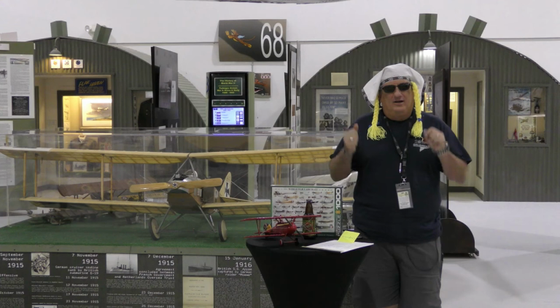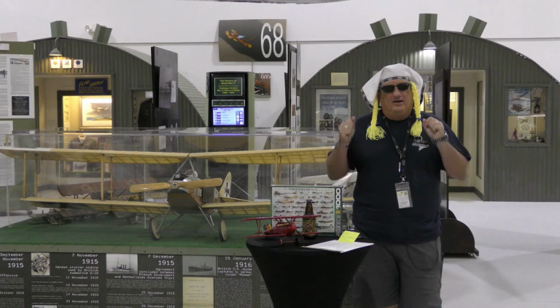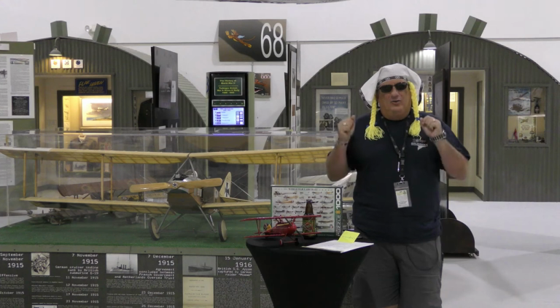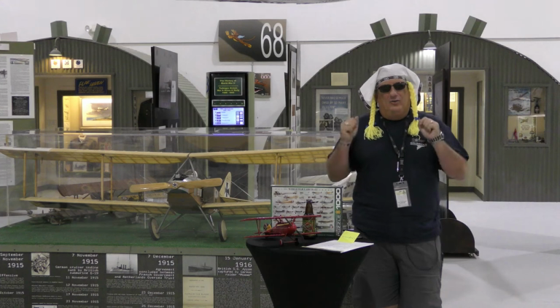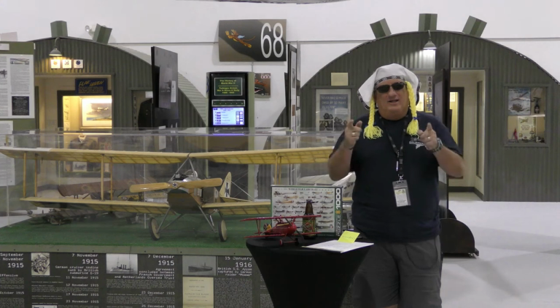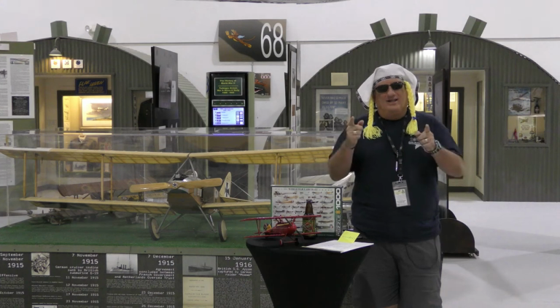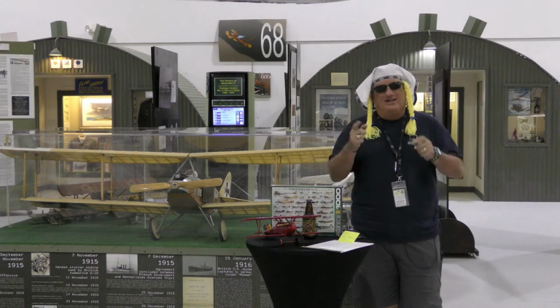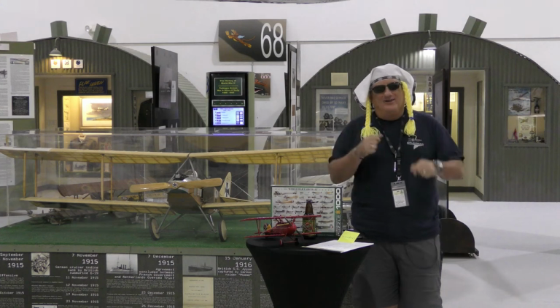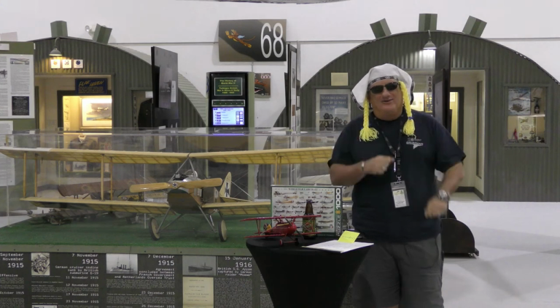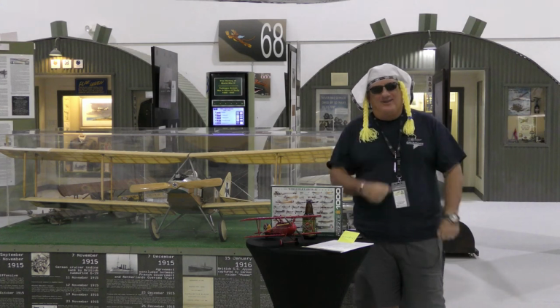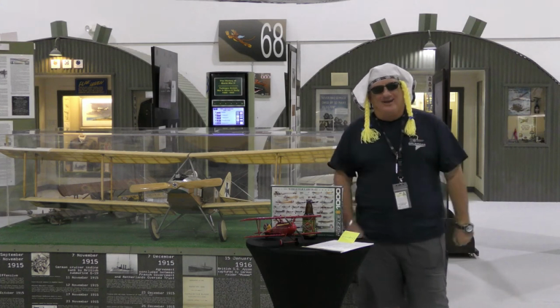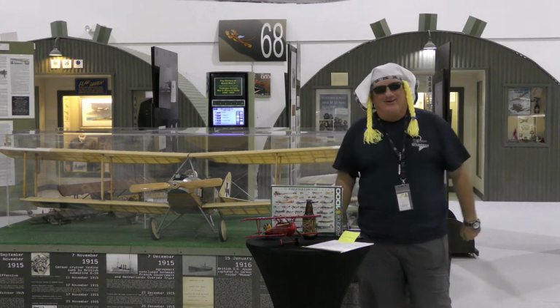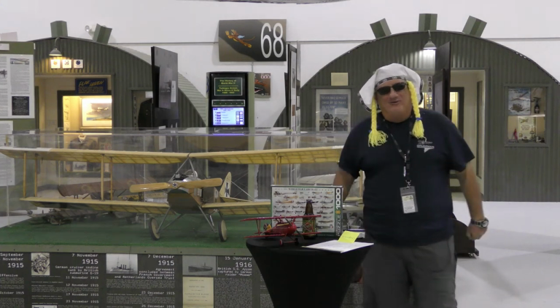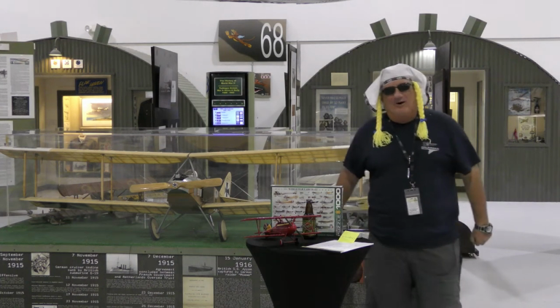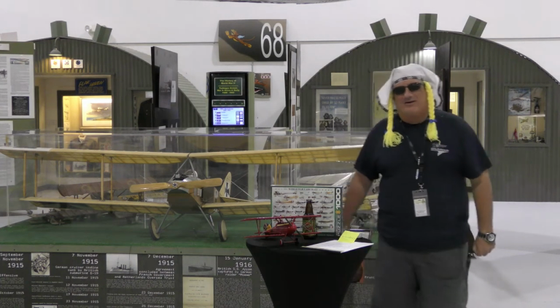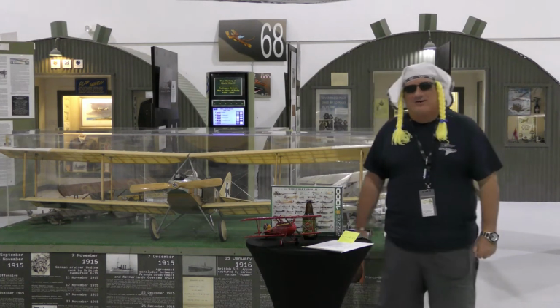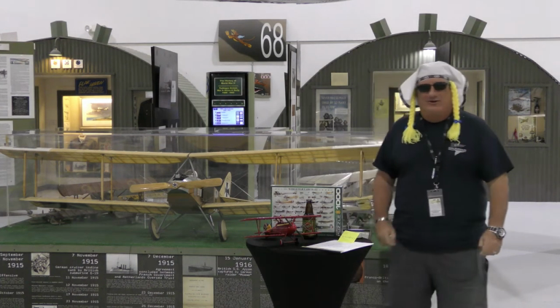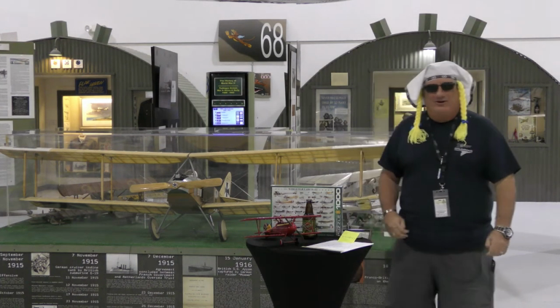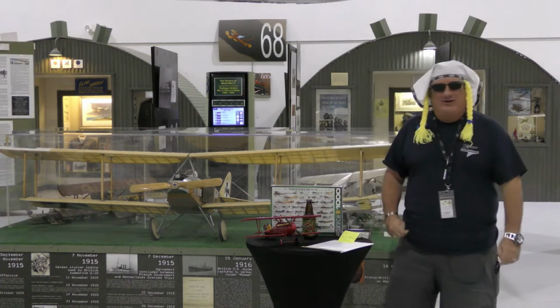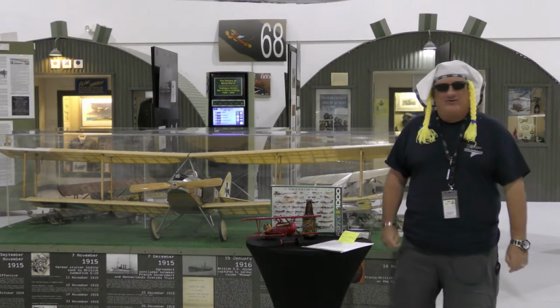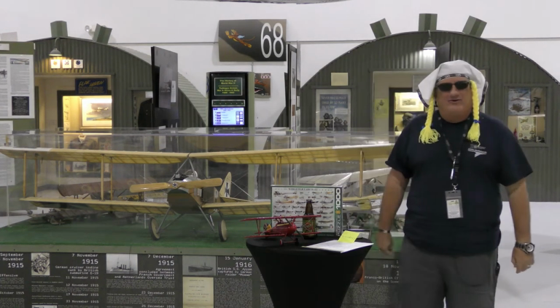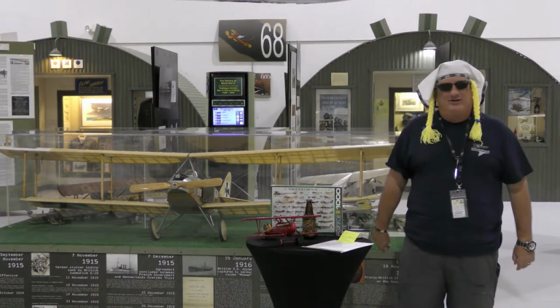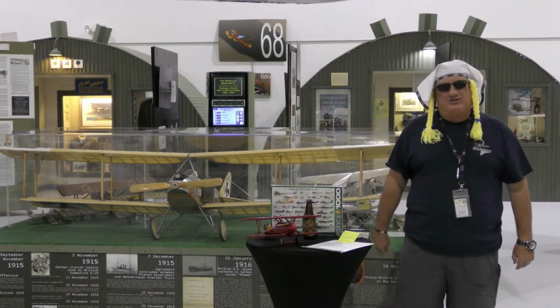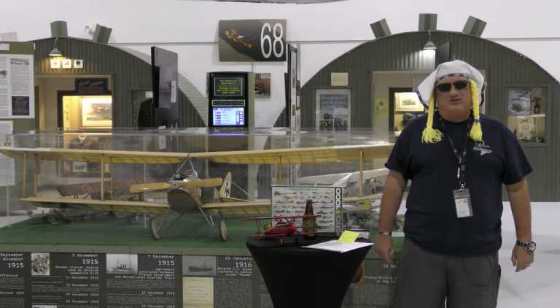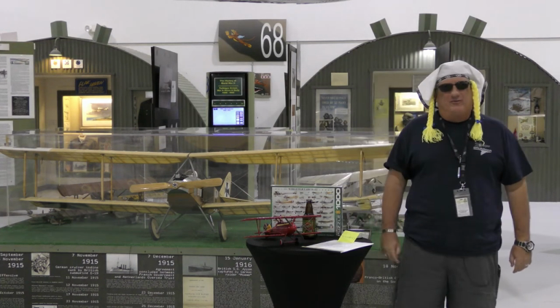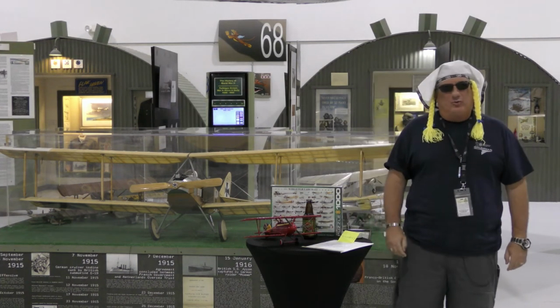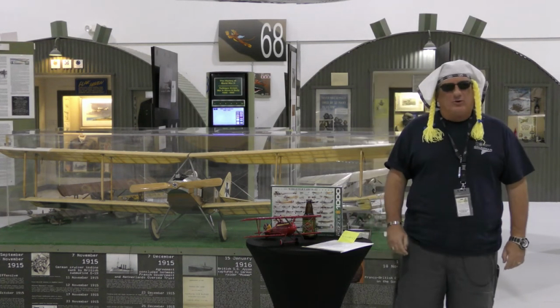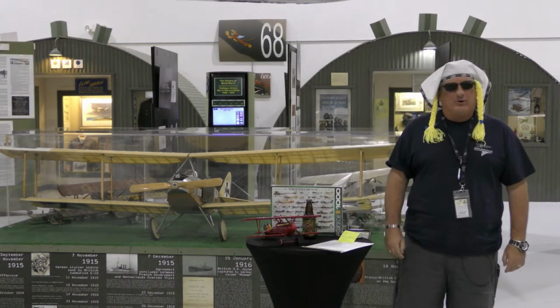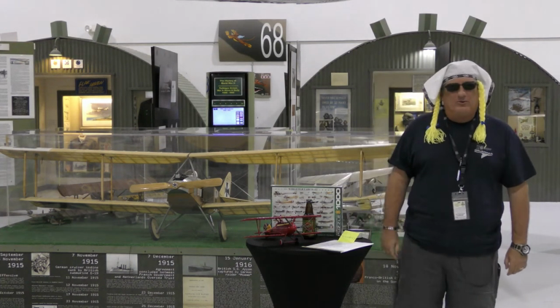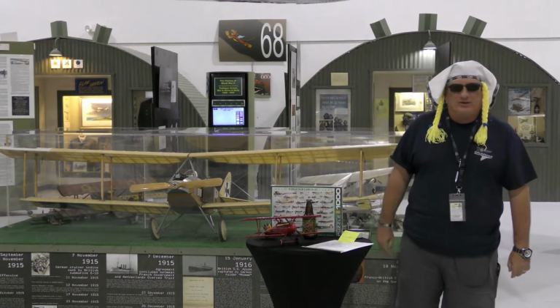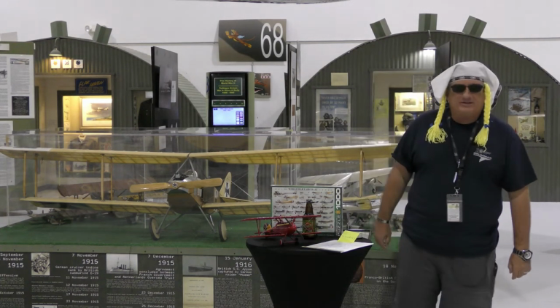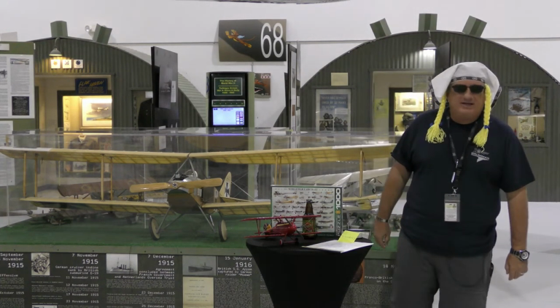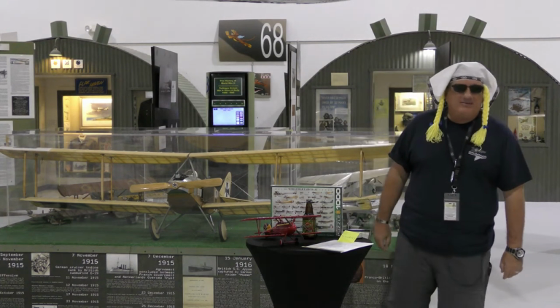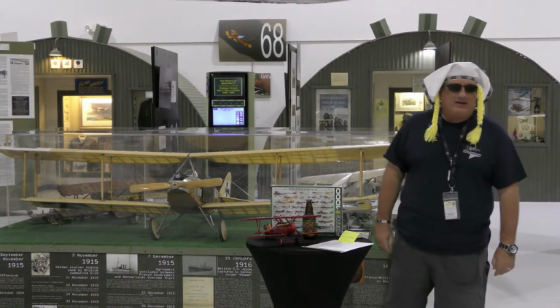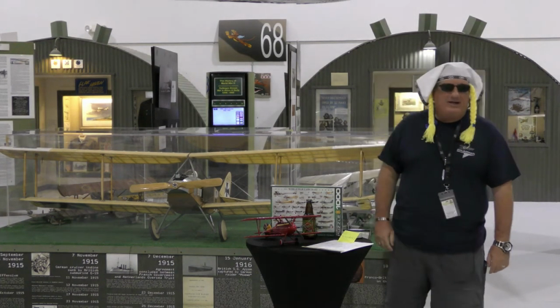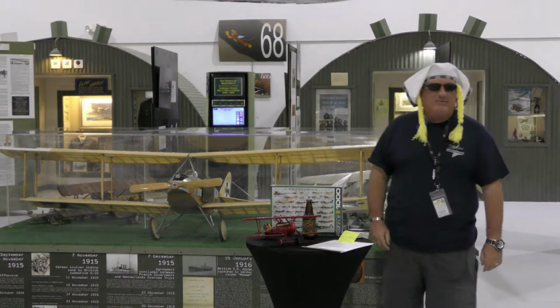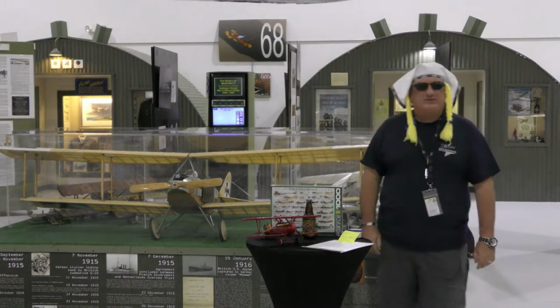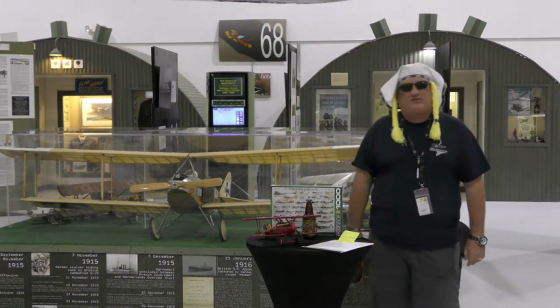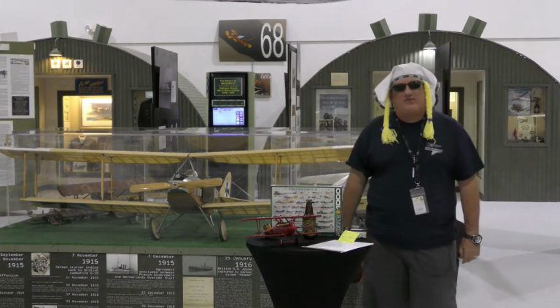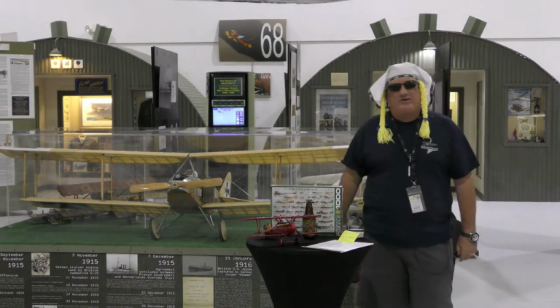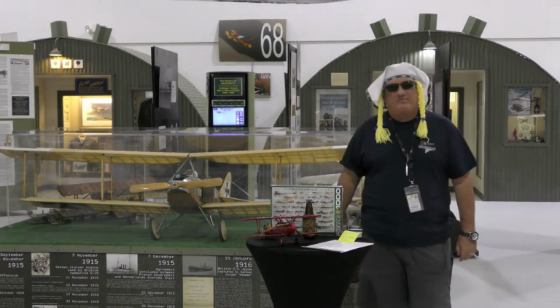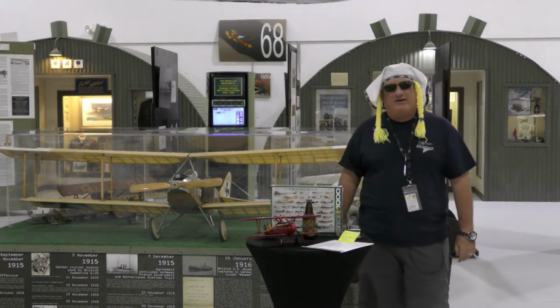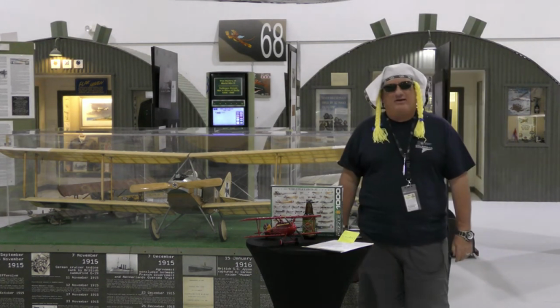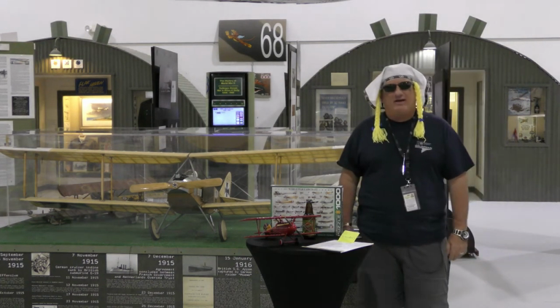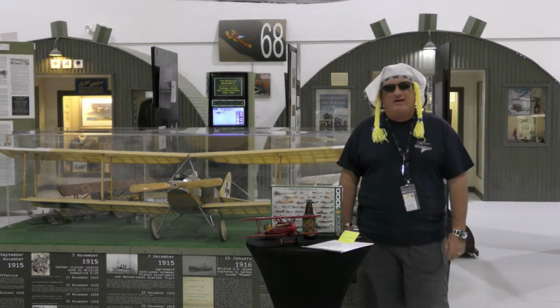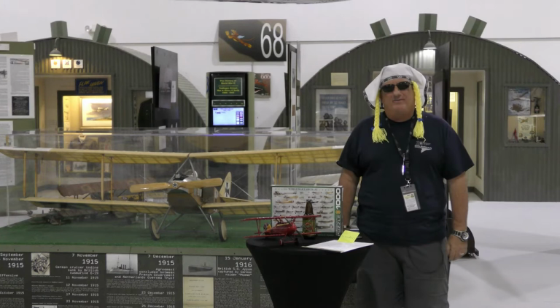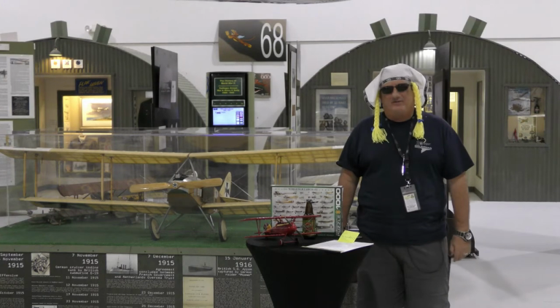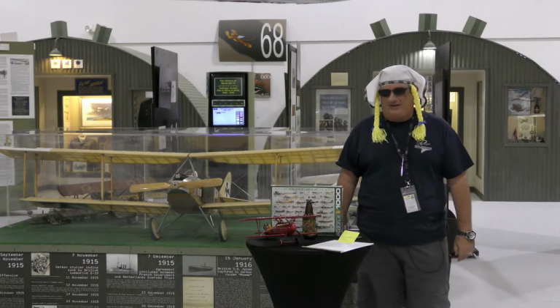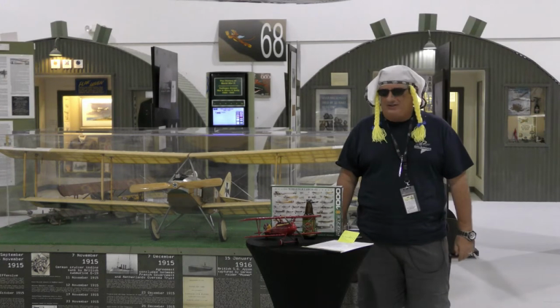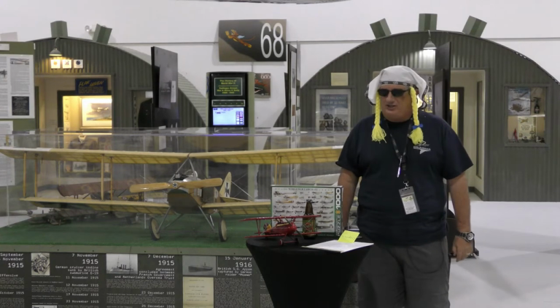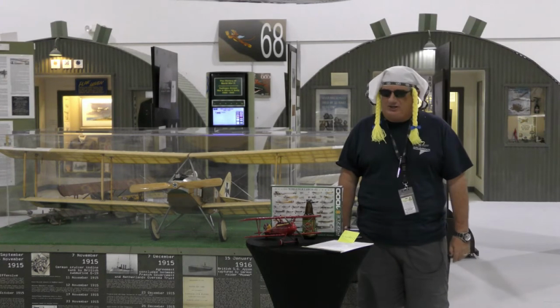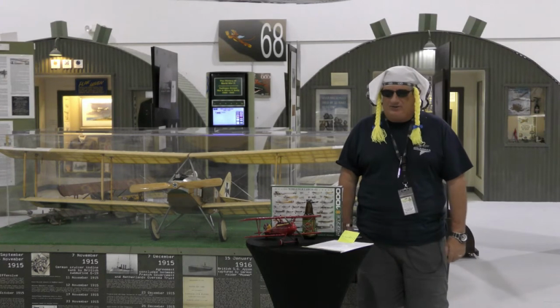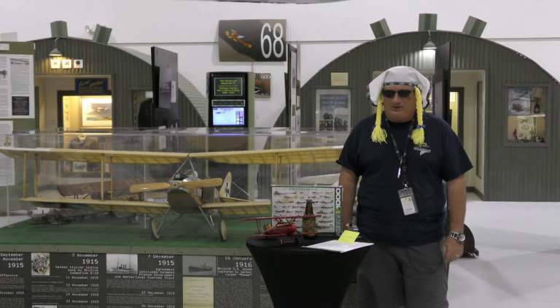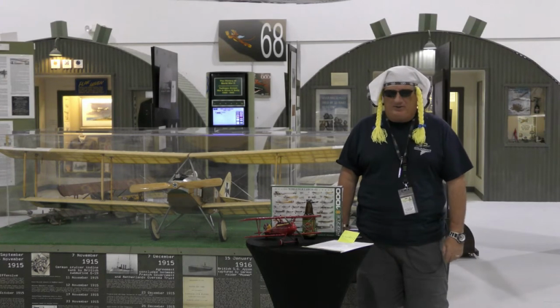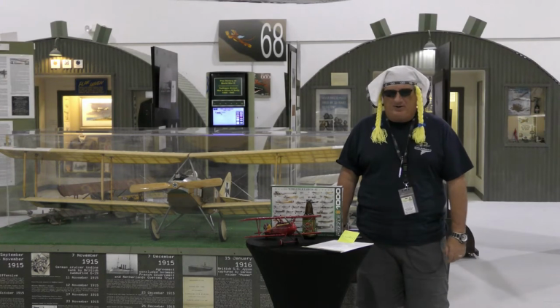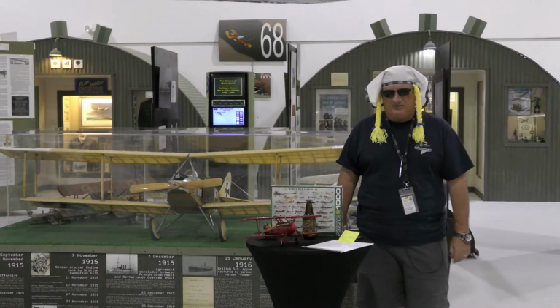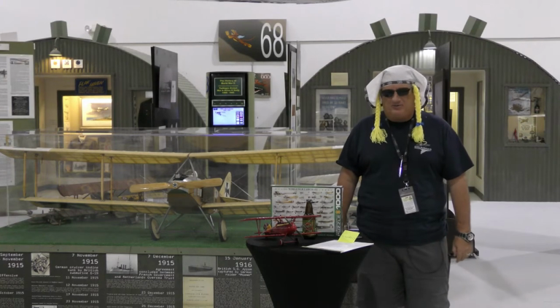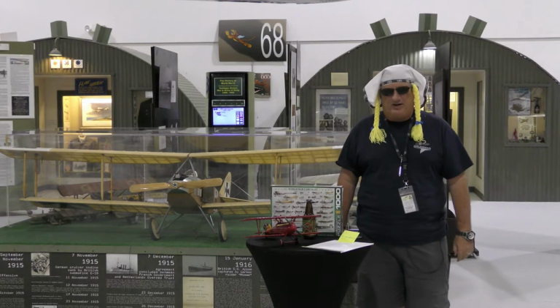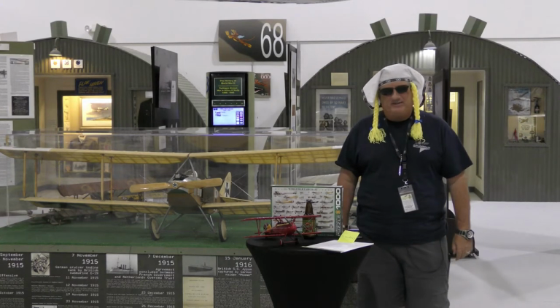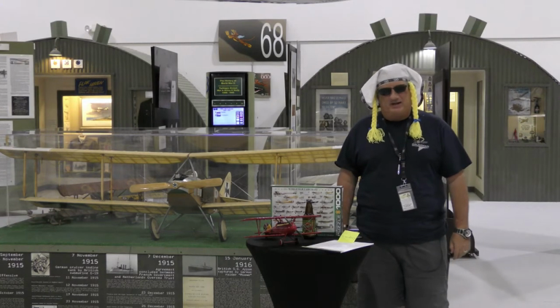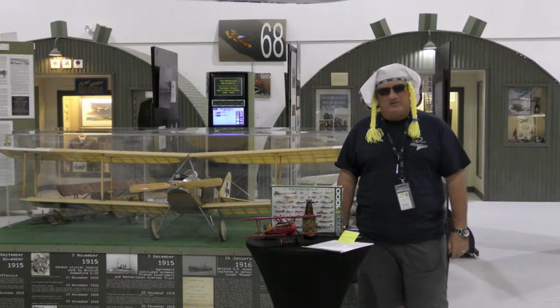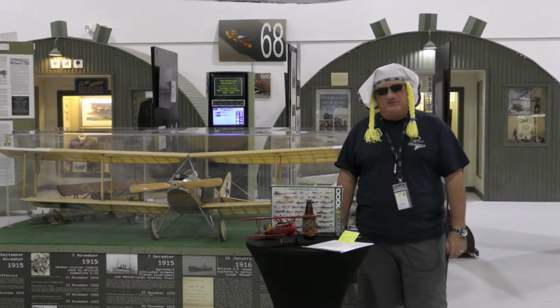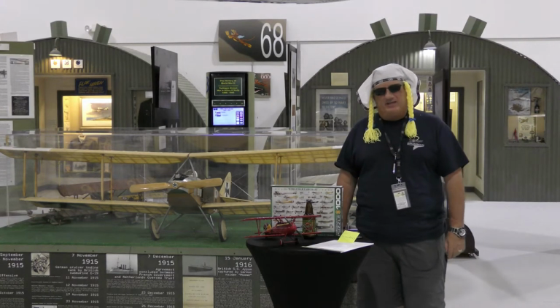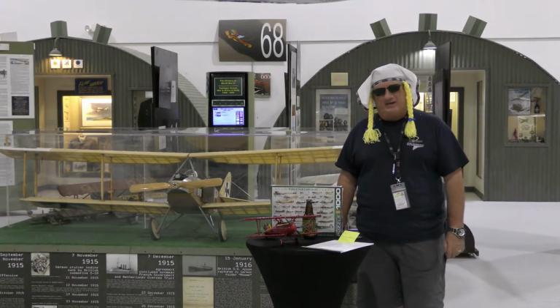Hello there and welcome to another edition of Warbird Wednesday. My name is Fred Bell. I am the Vice Chairman of the Palm Springs Air Museum.